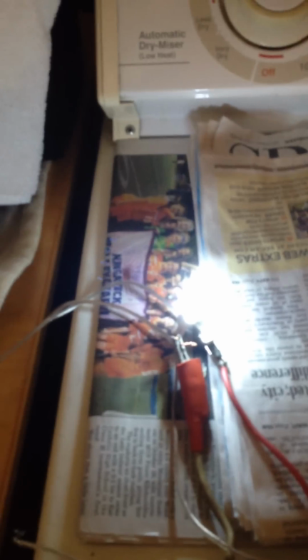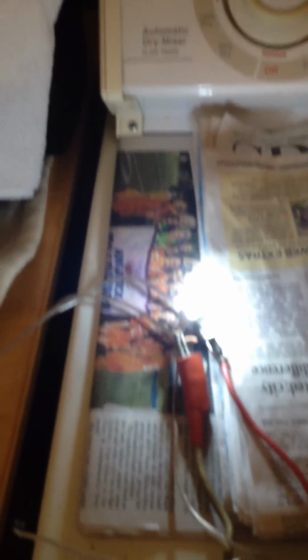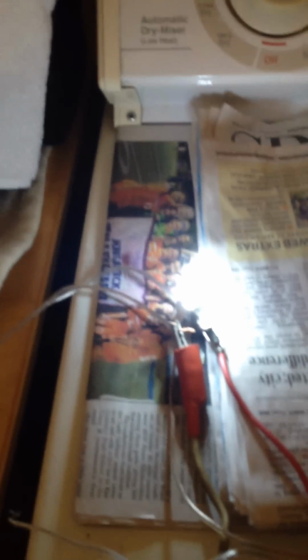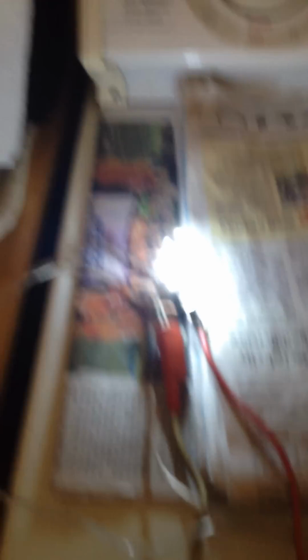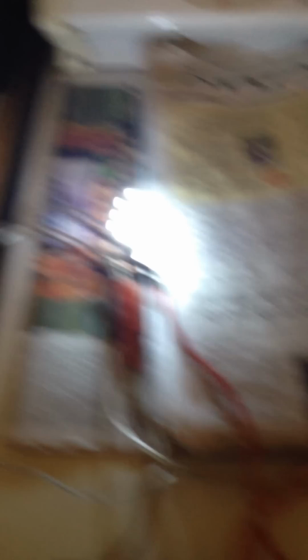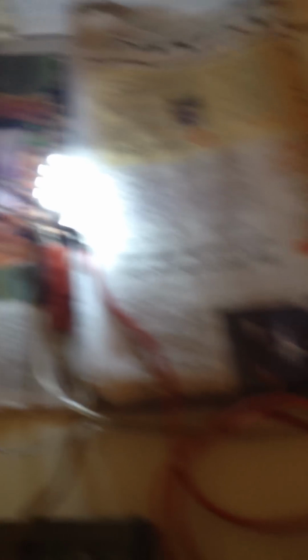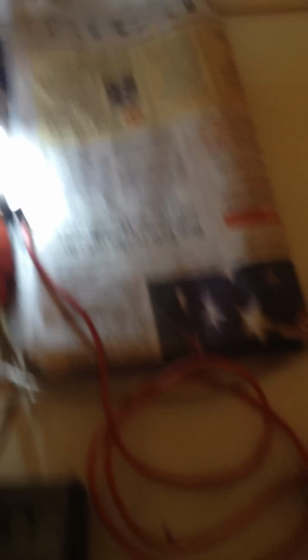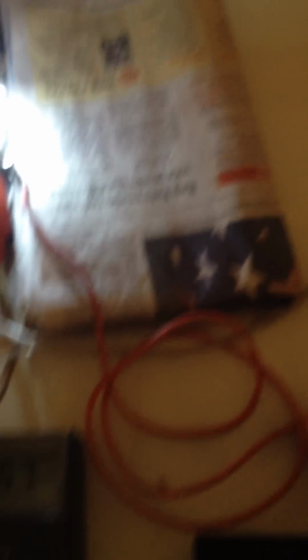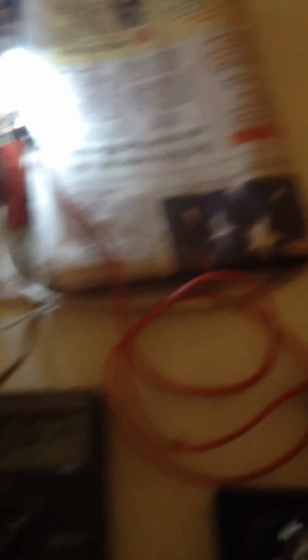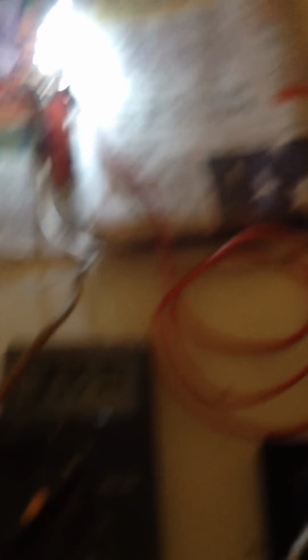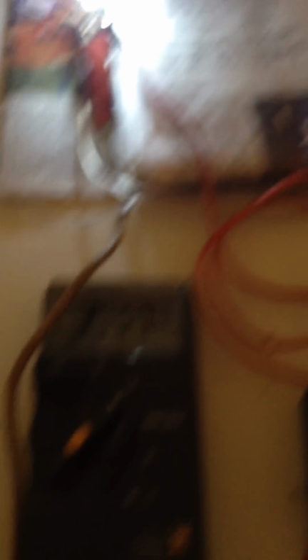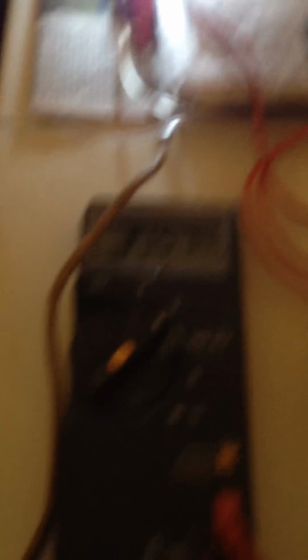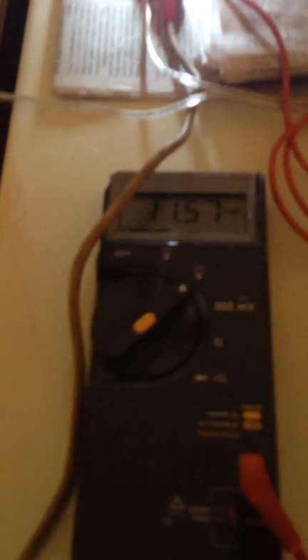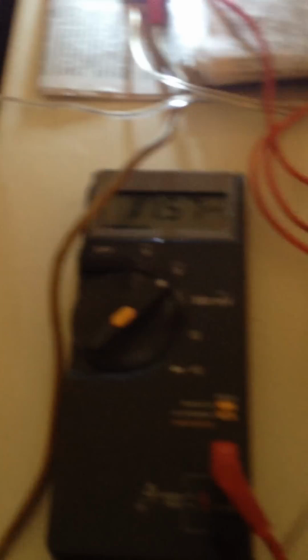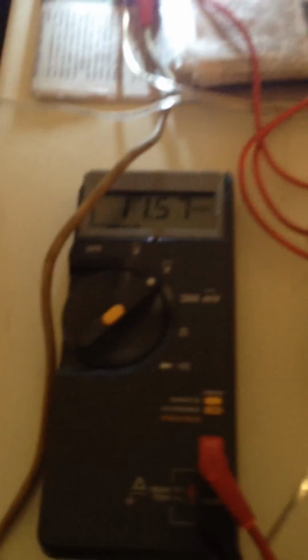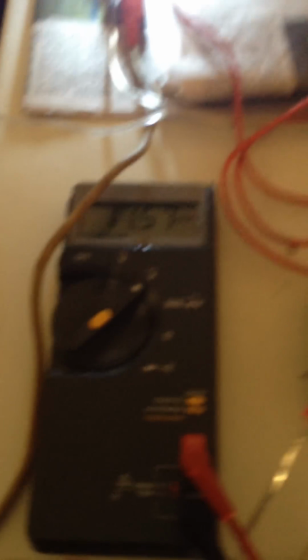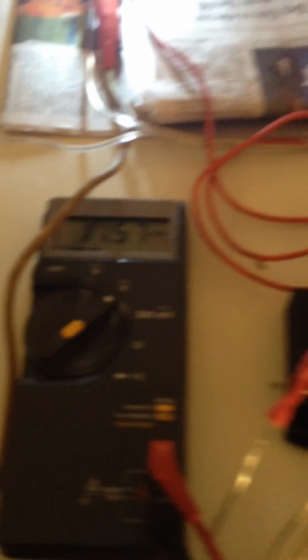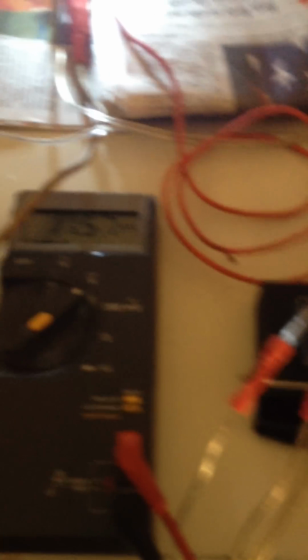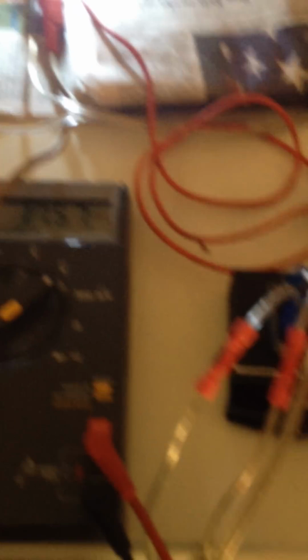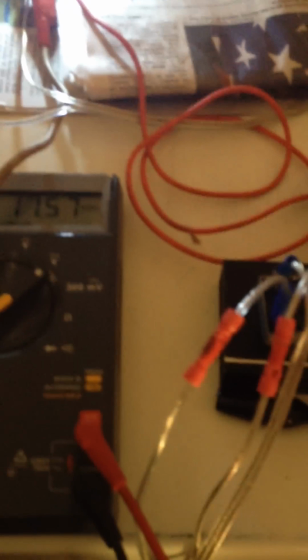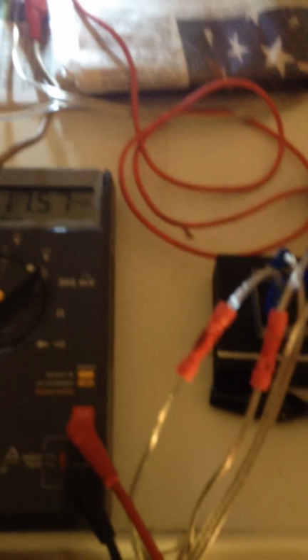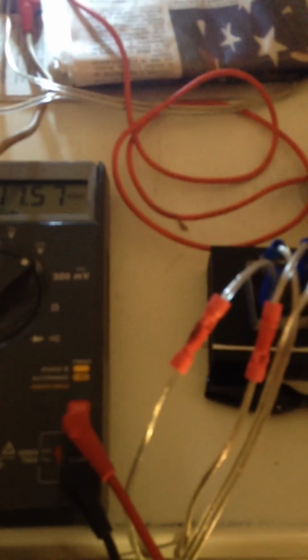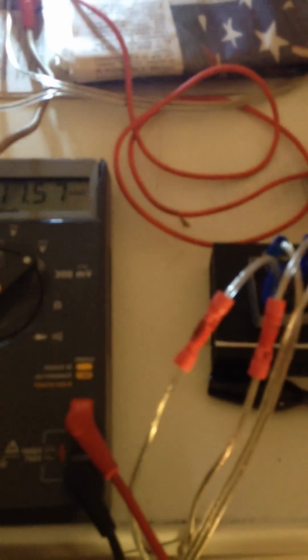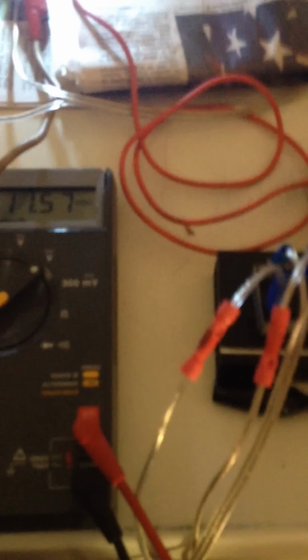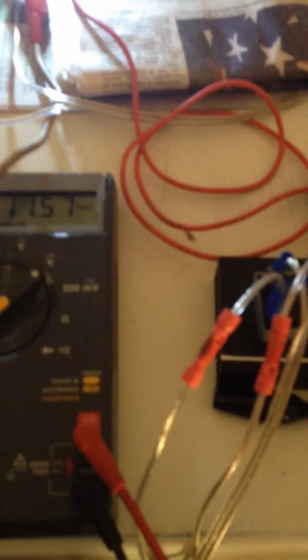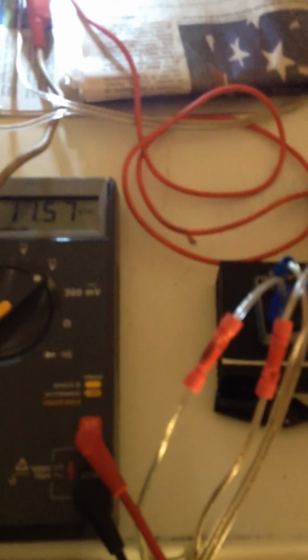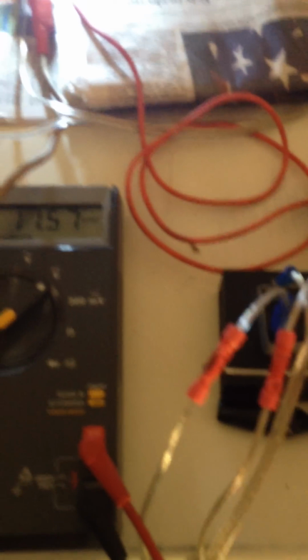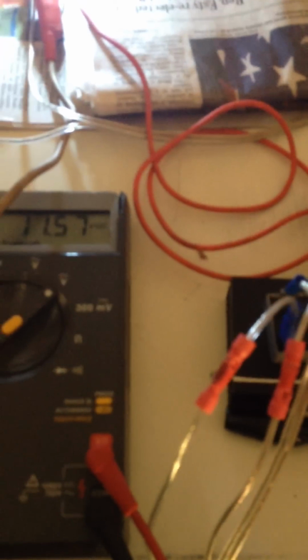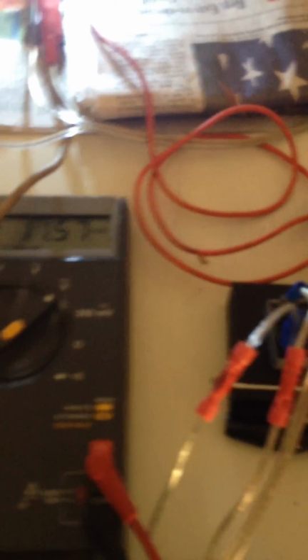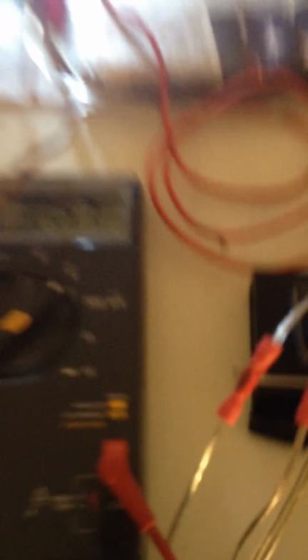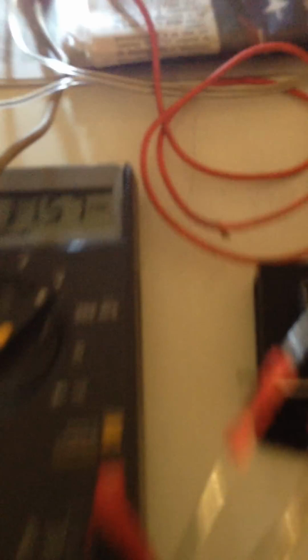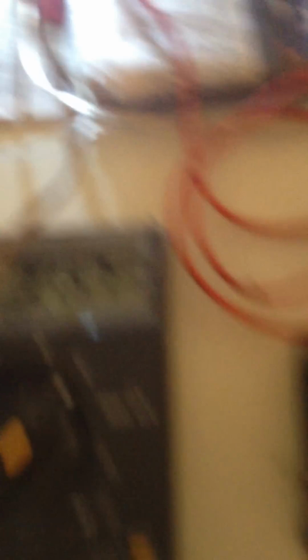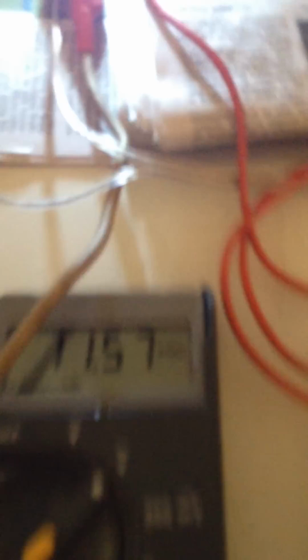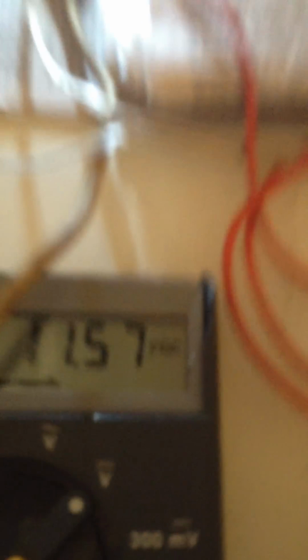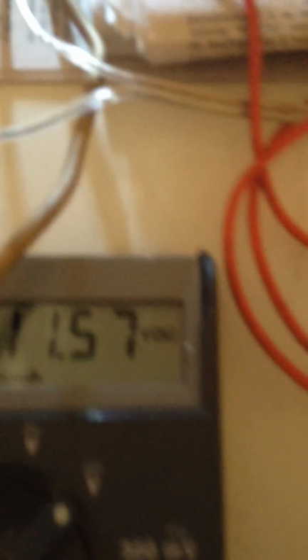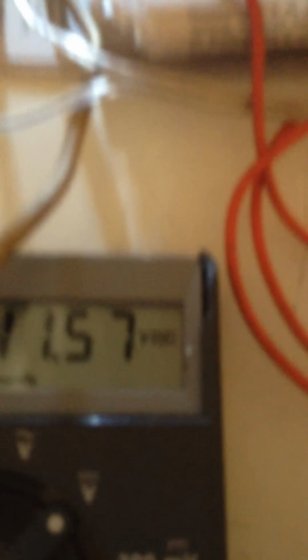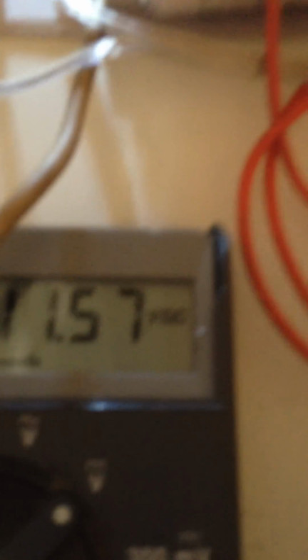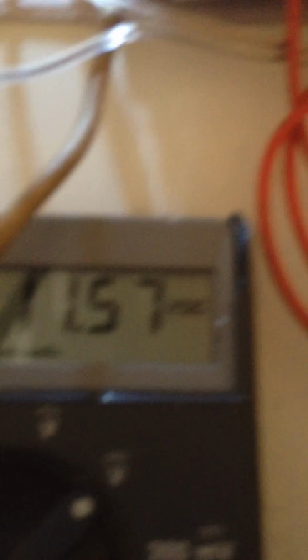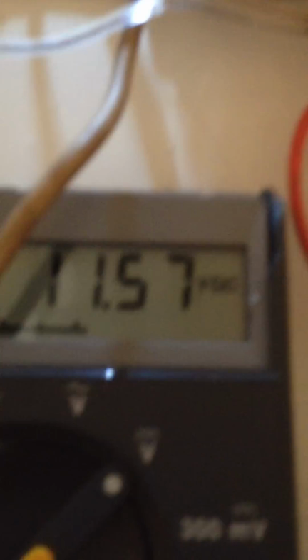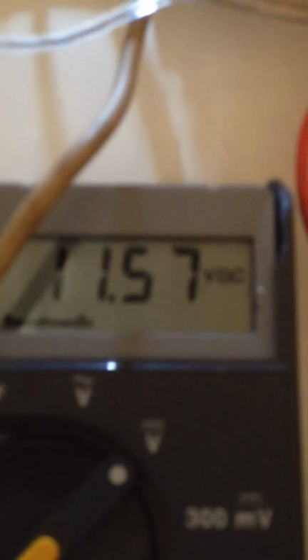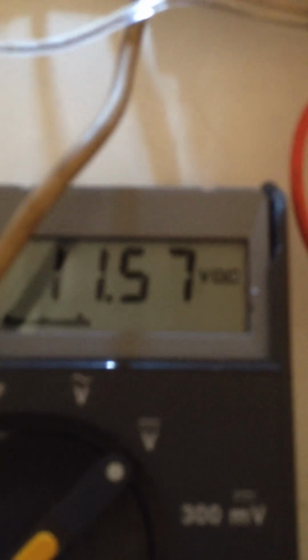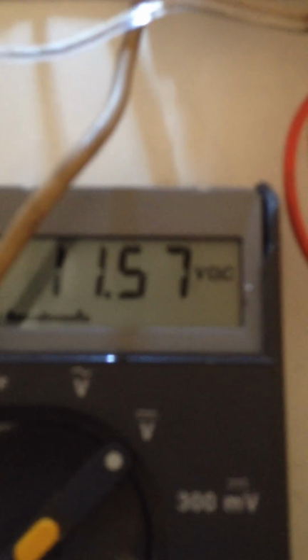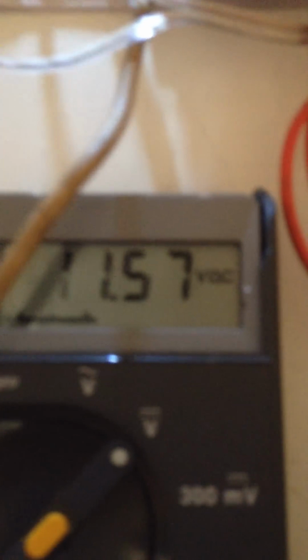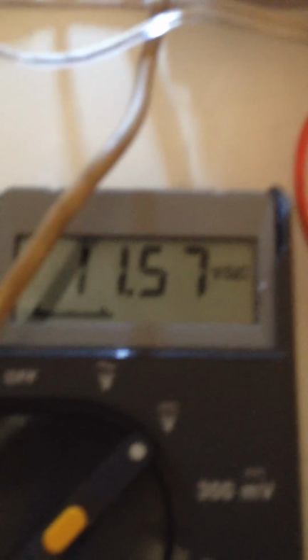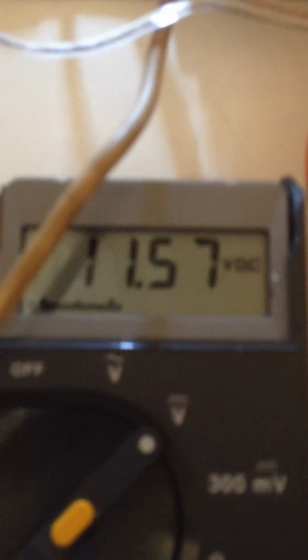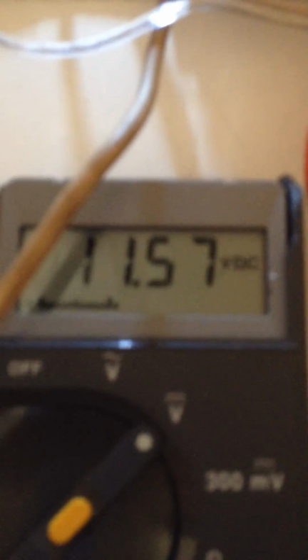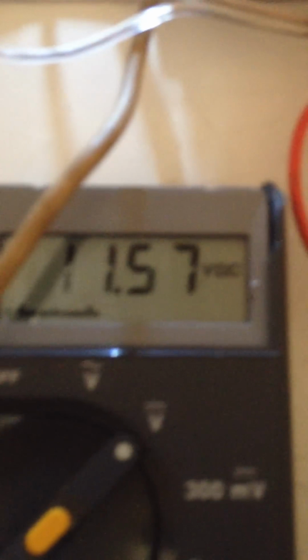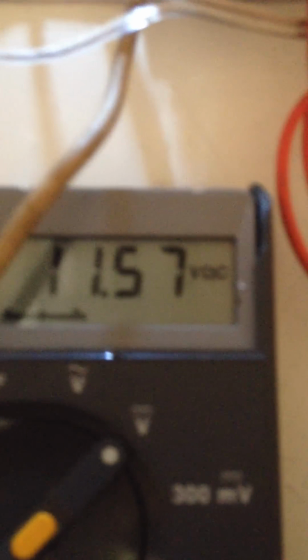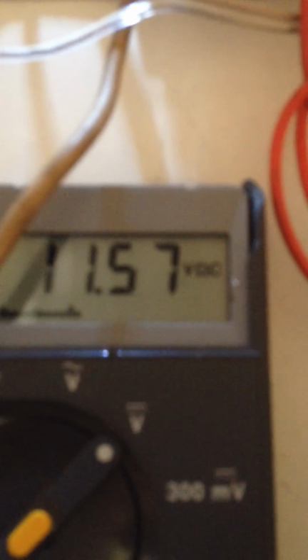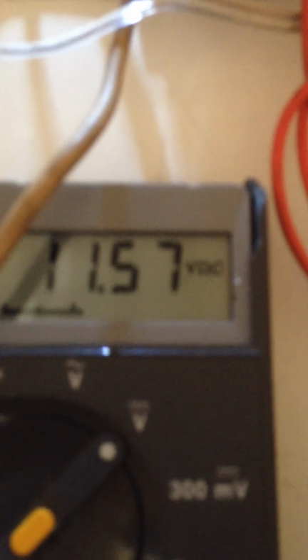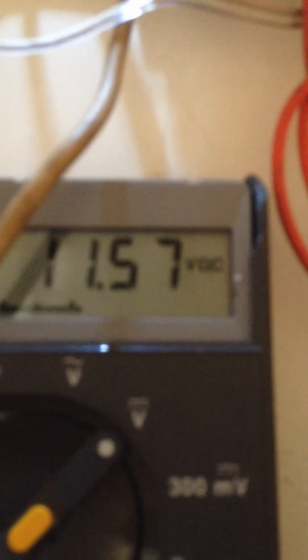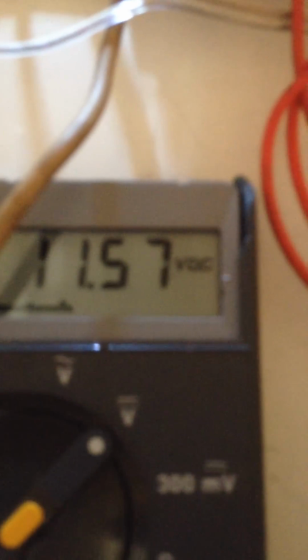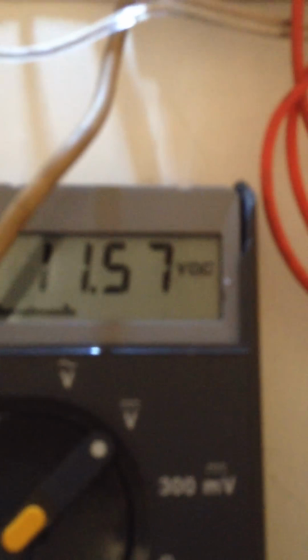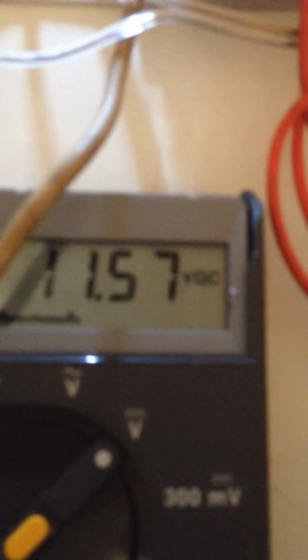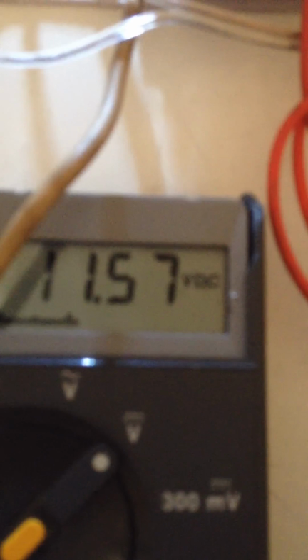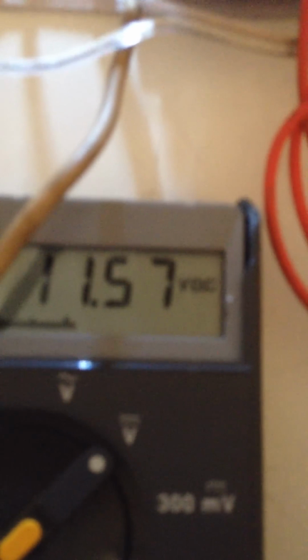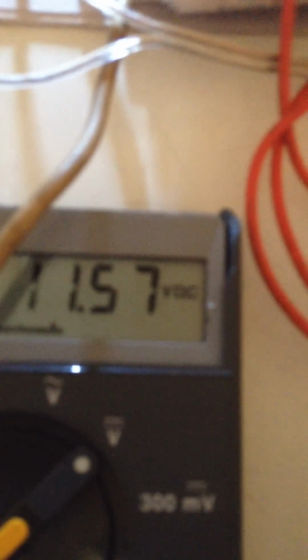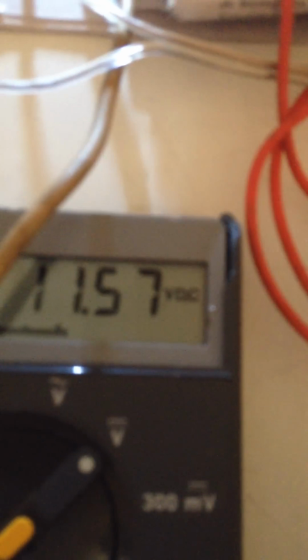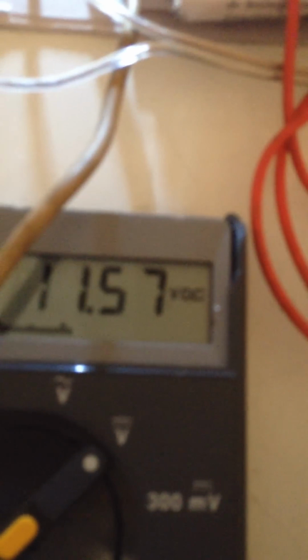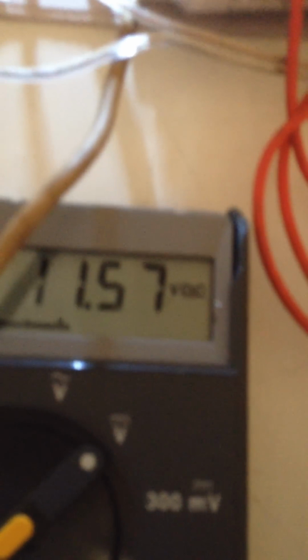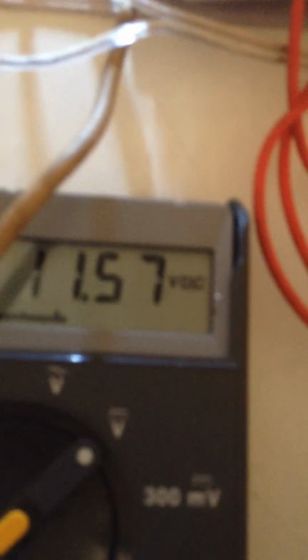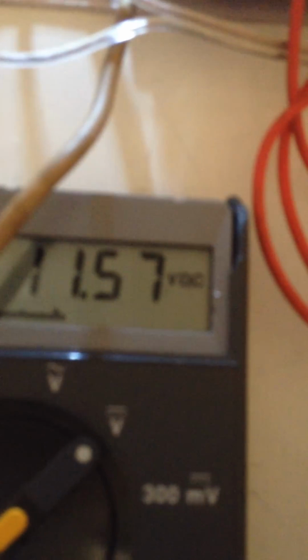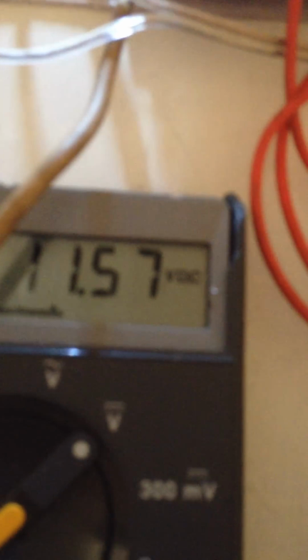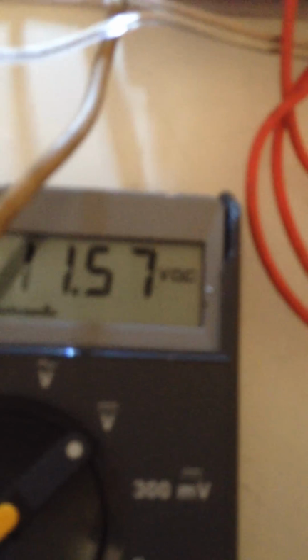It's probably a 3 or 4 volt bulb. But if we watch the meter, the voltage is growing.